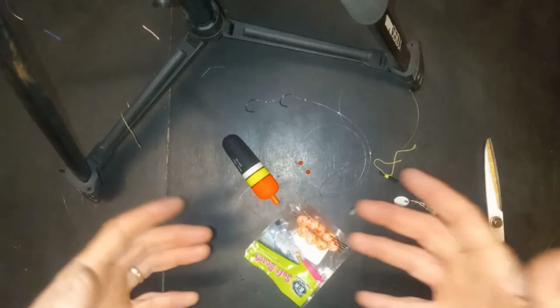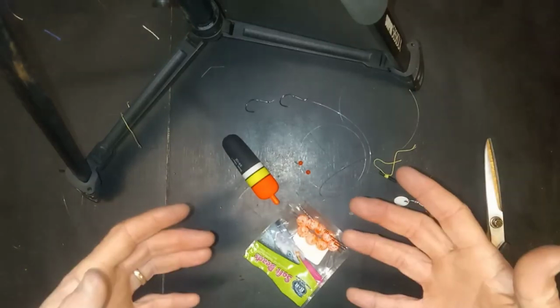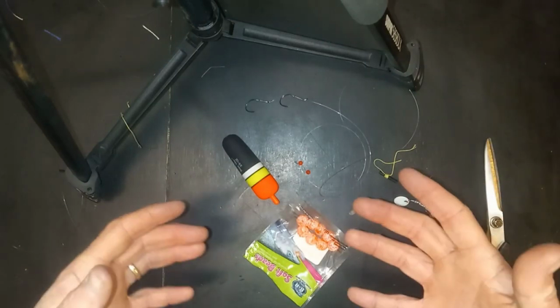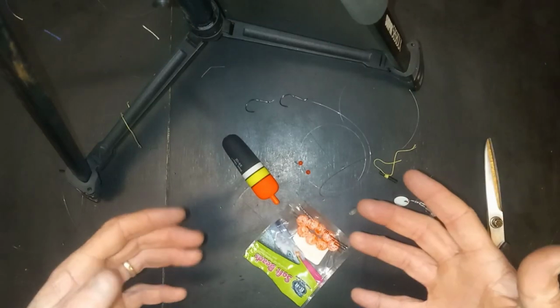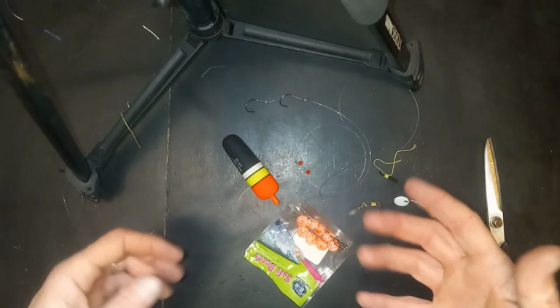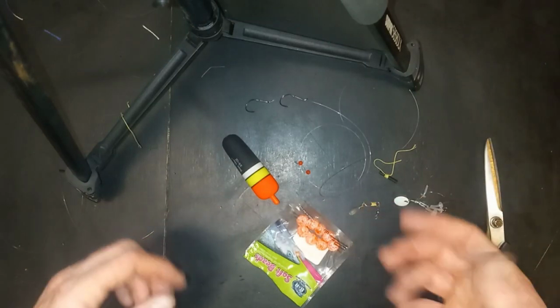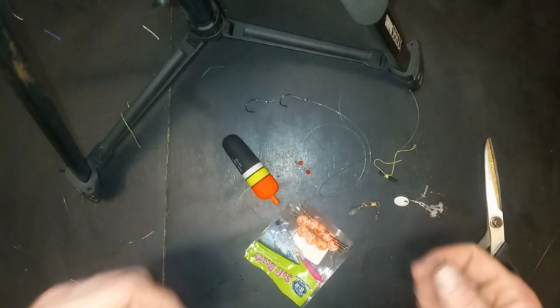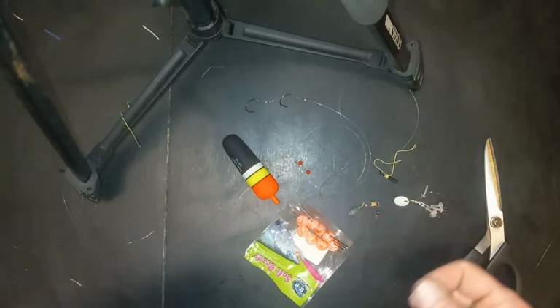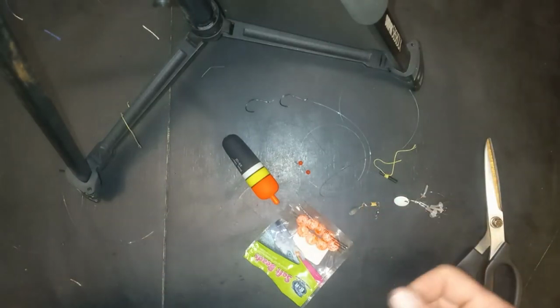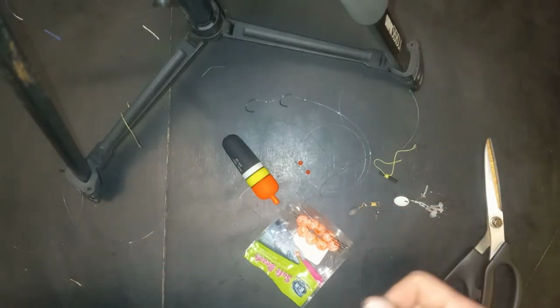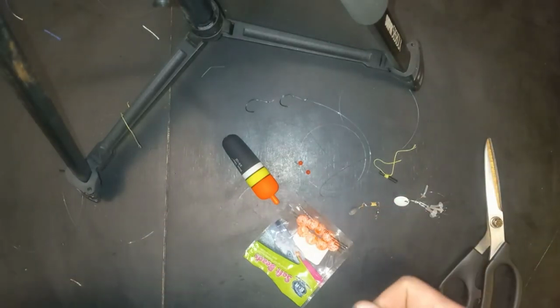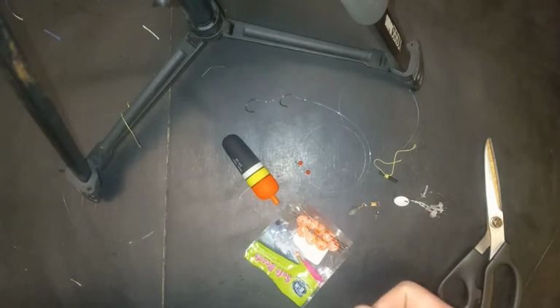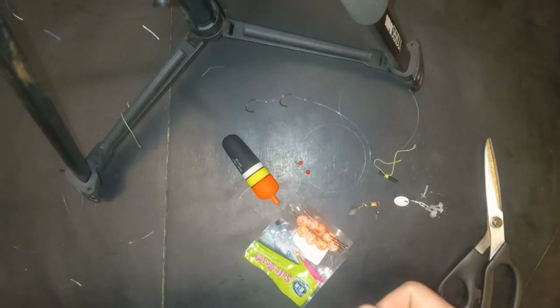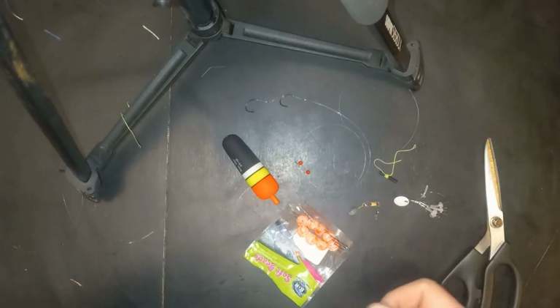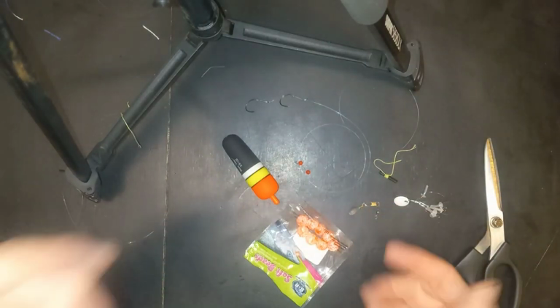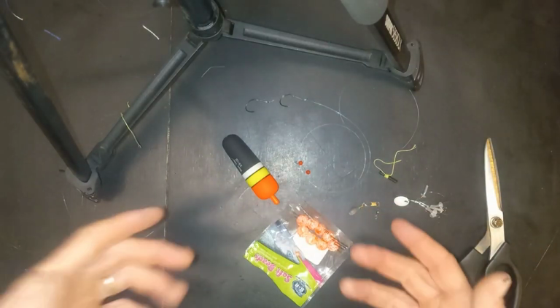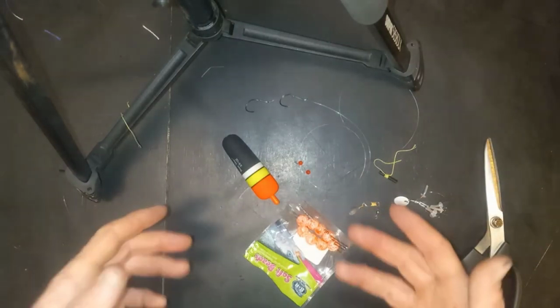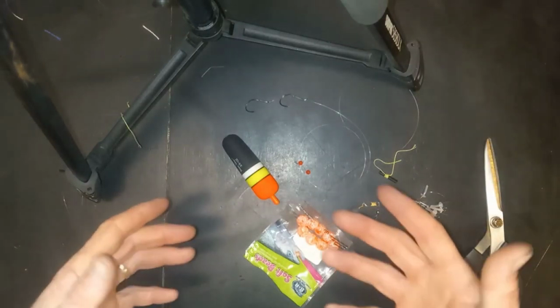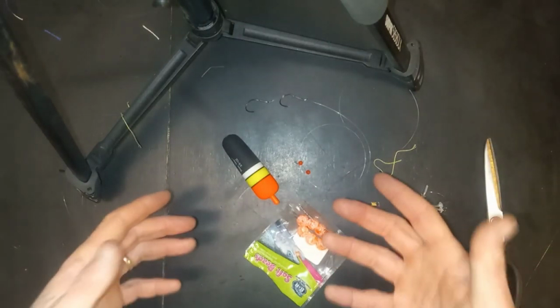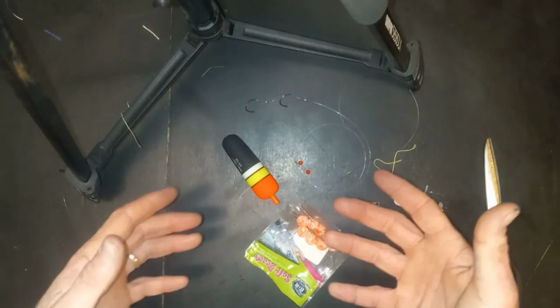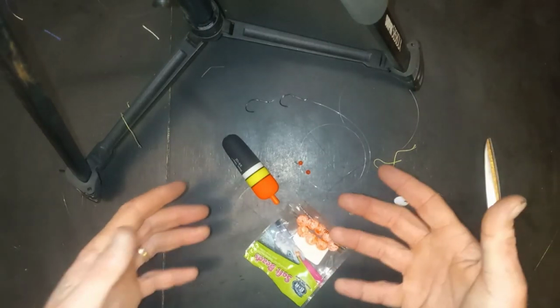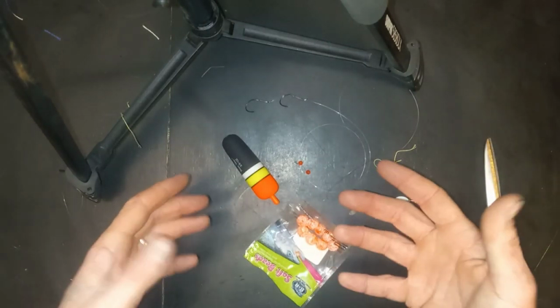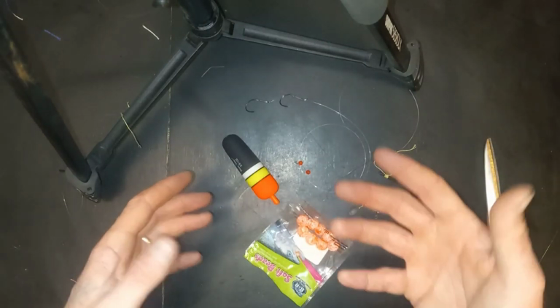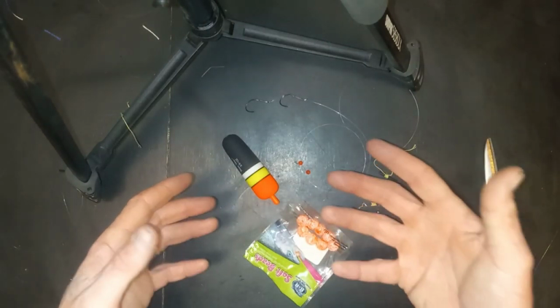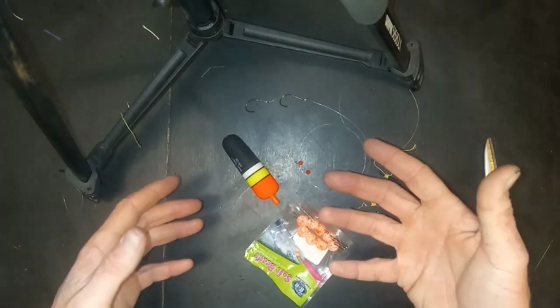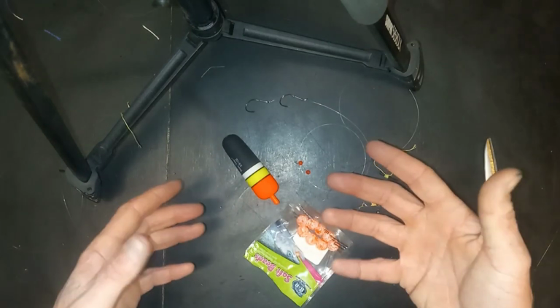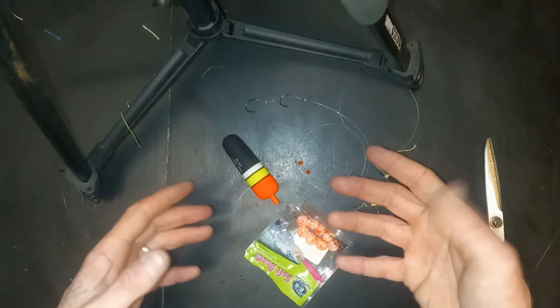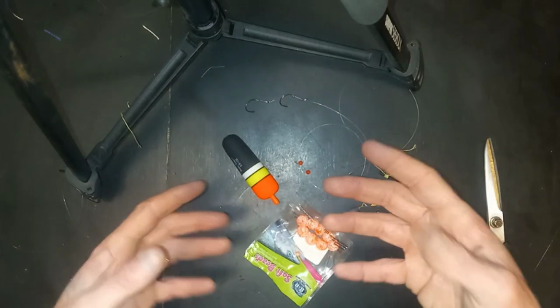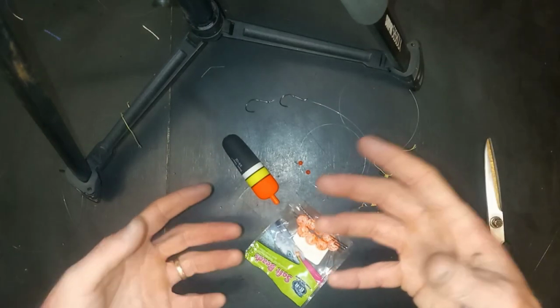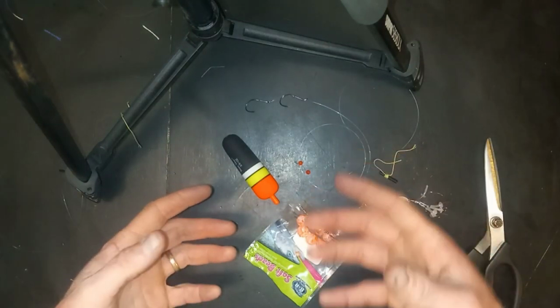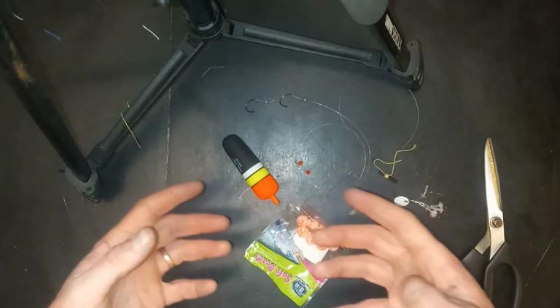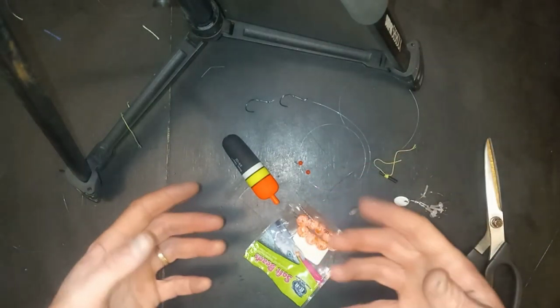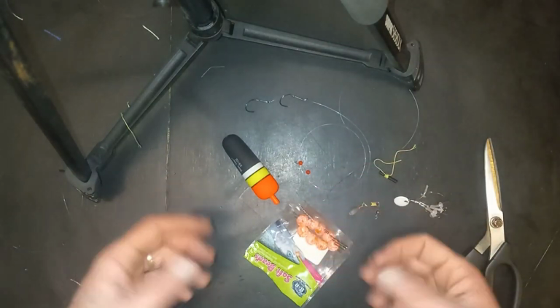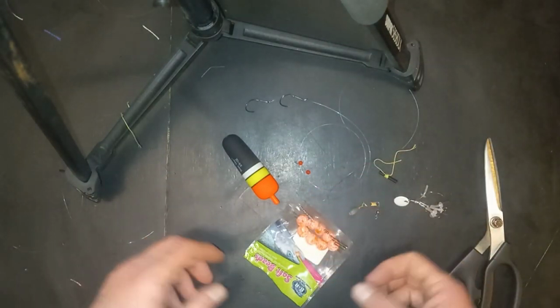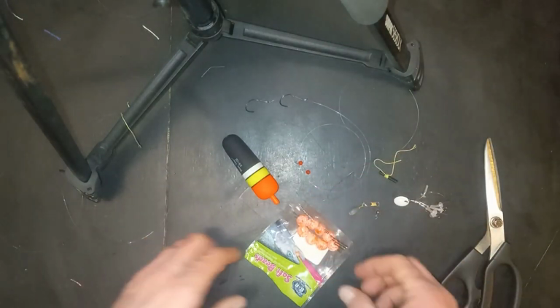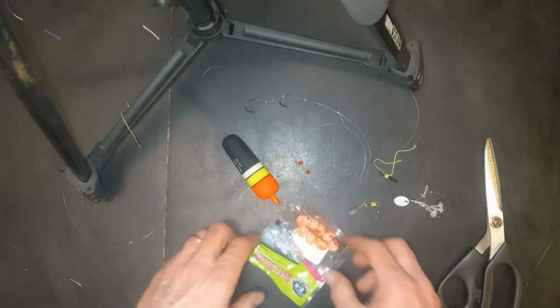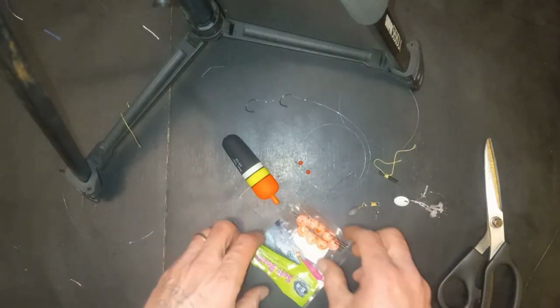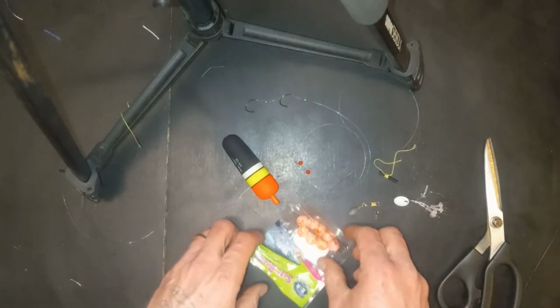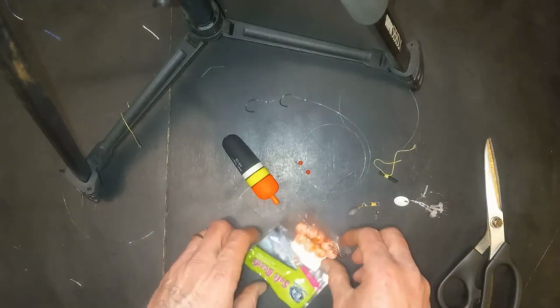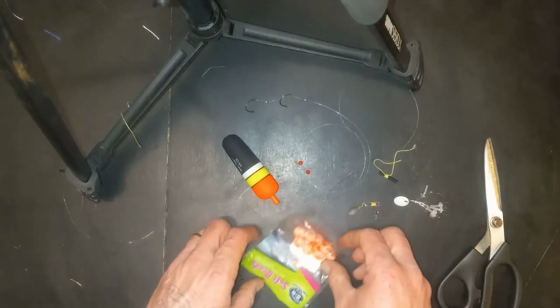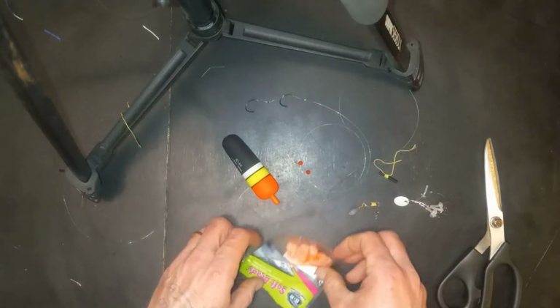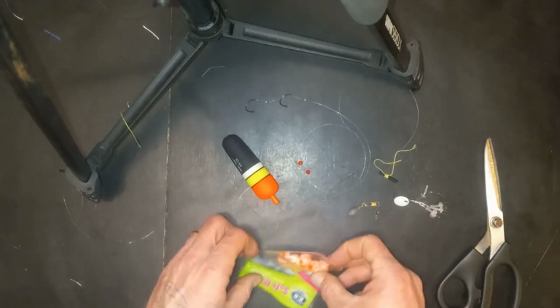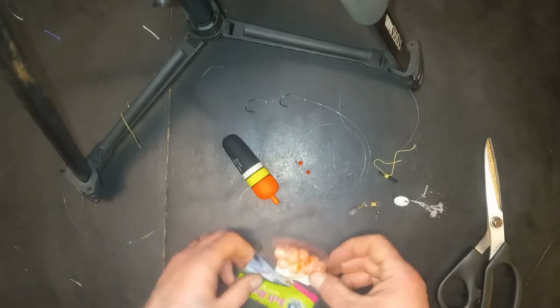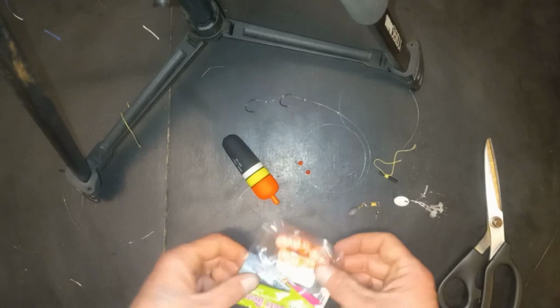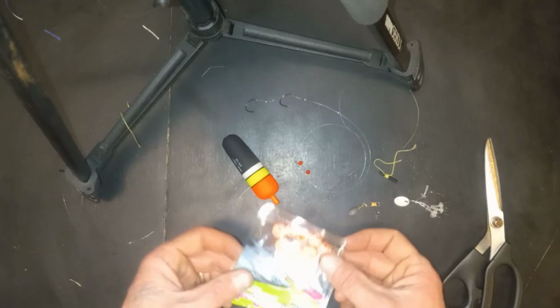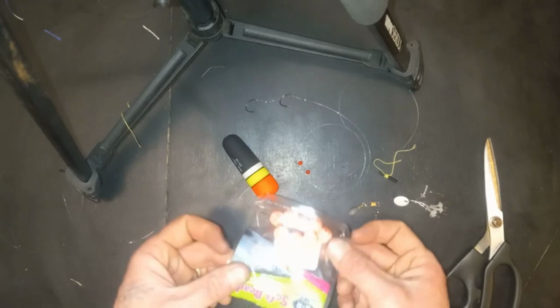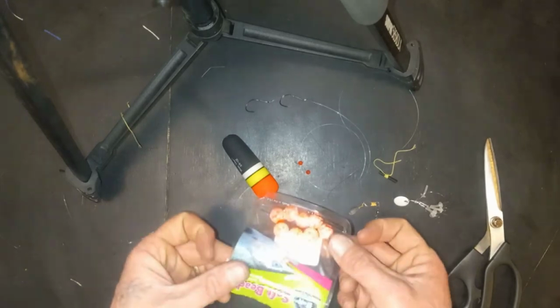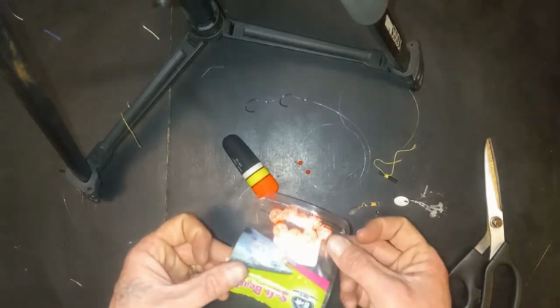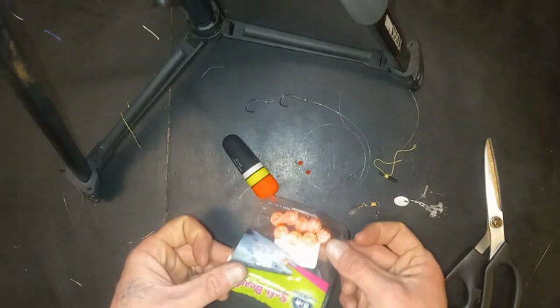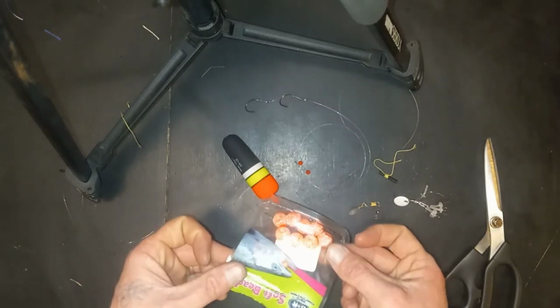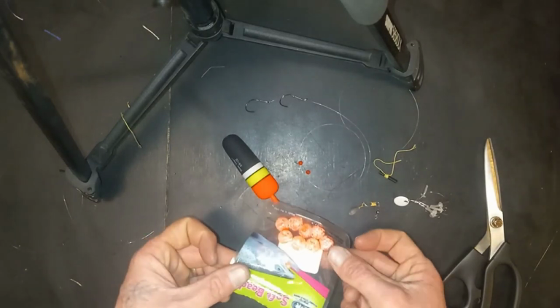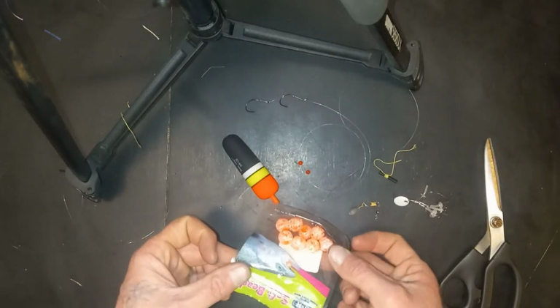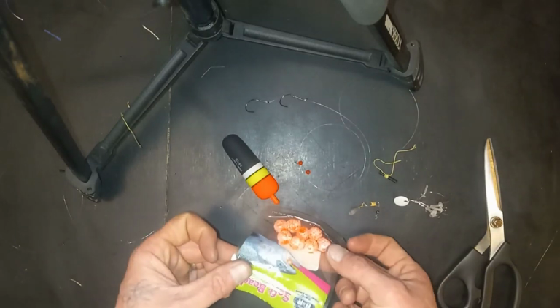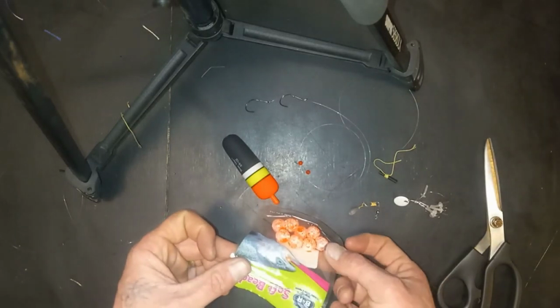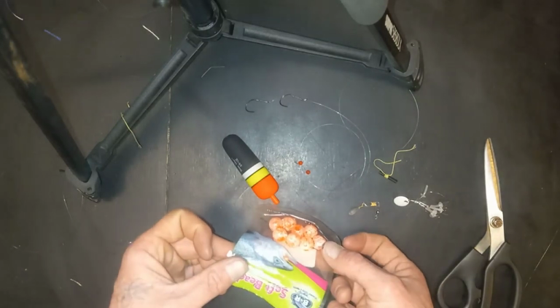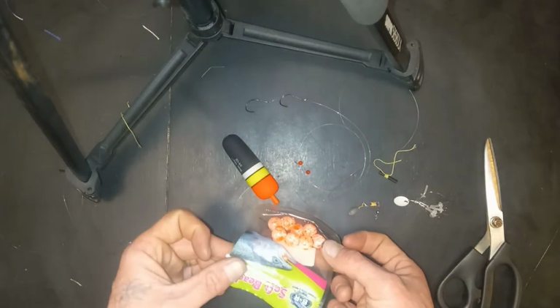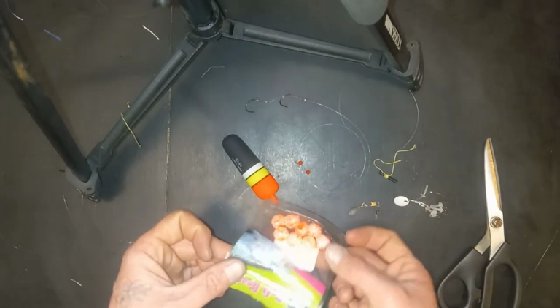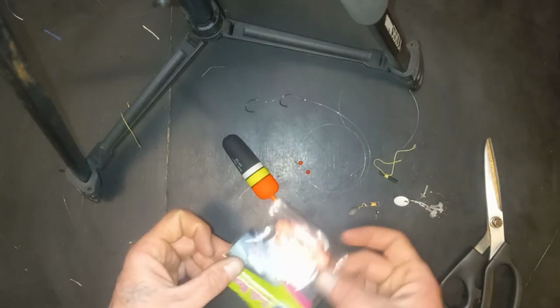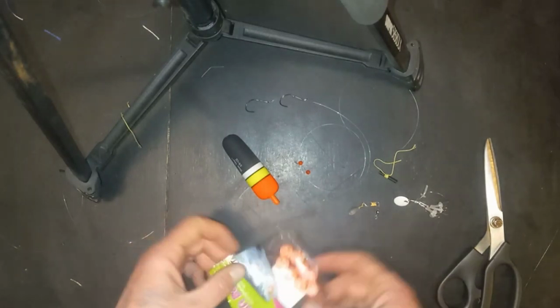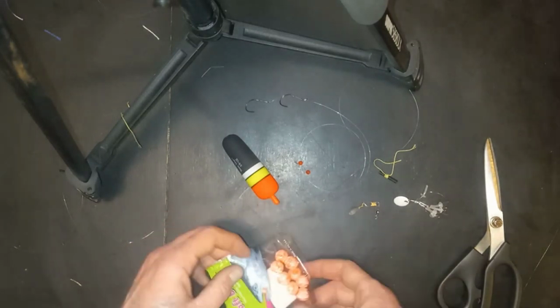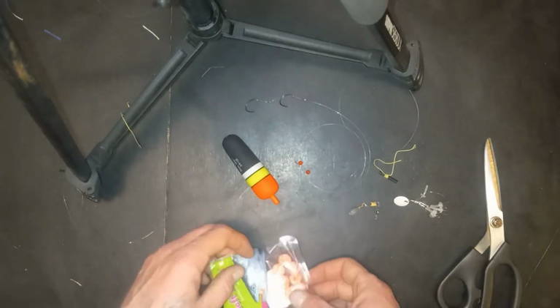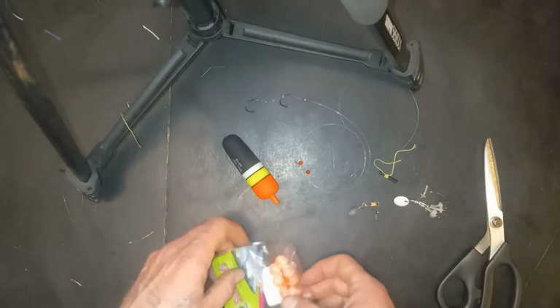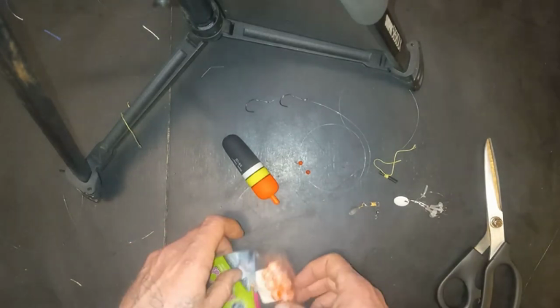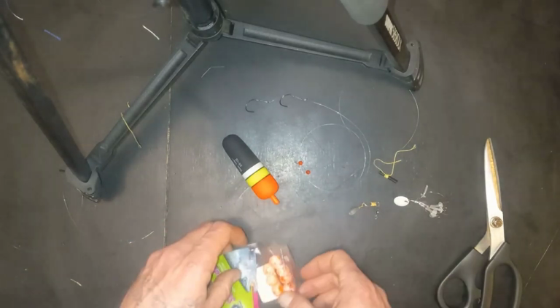What's going on guys? Today we're going to learn how to tie a bobber setup for drifting beads for steelhead.